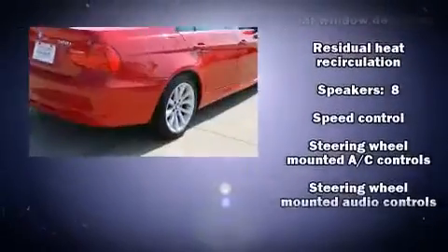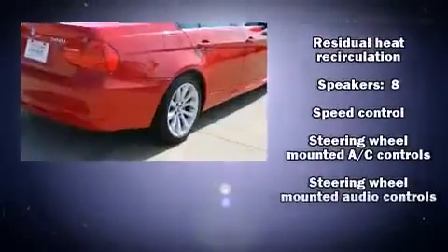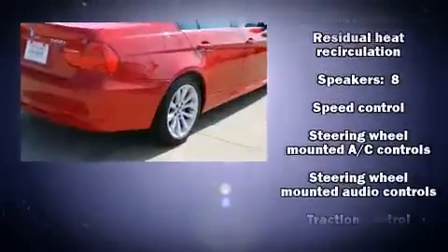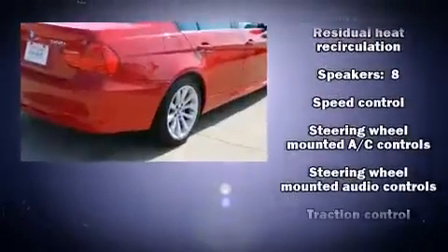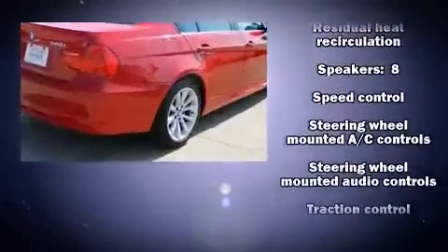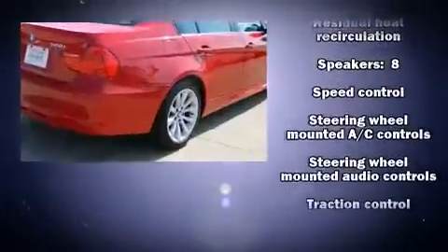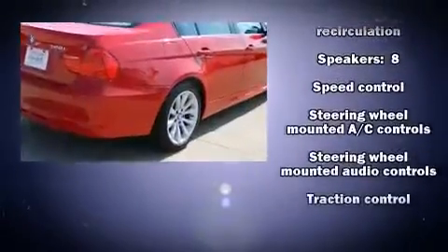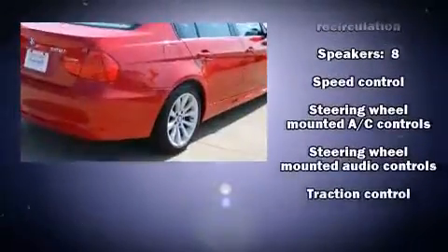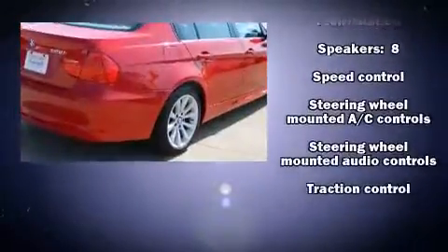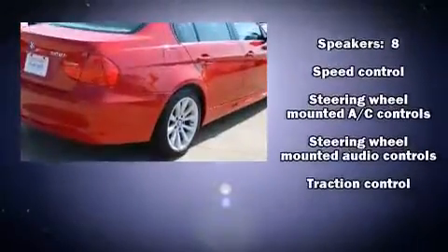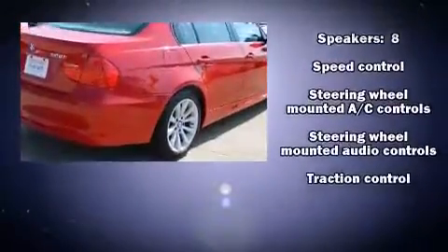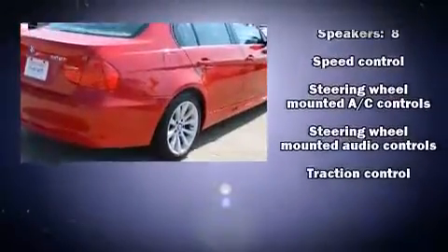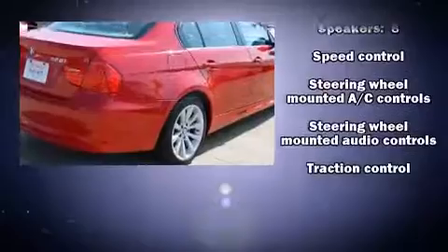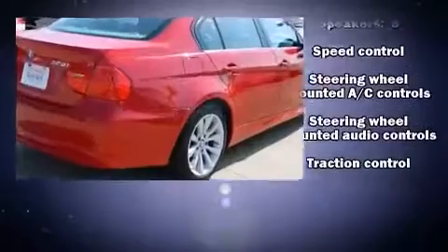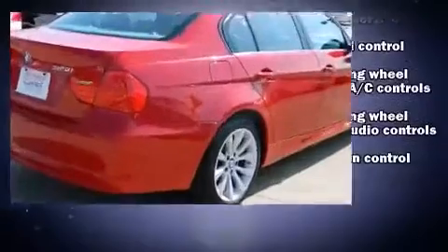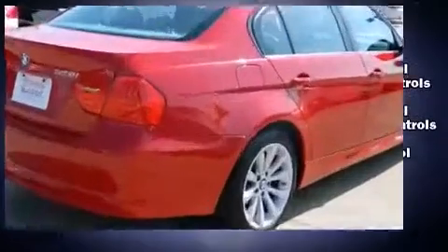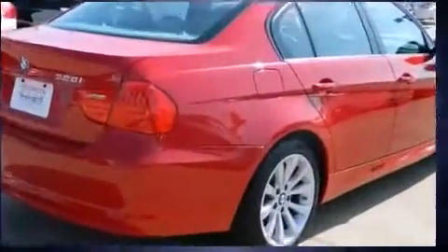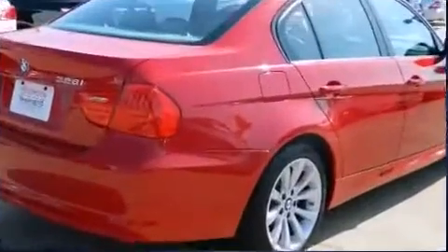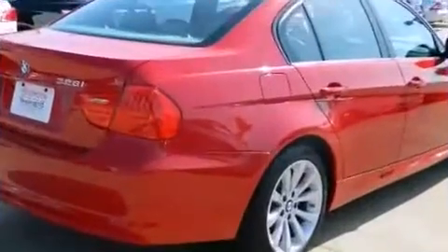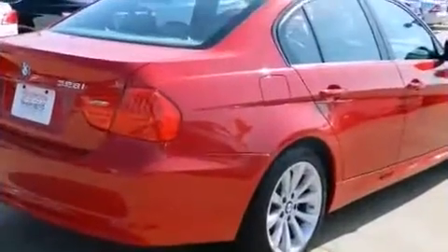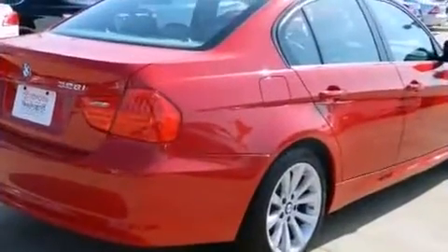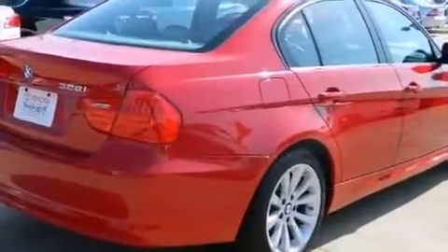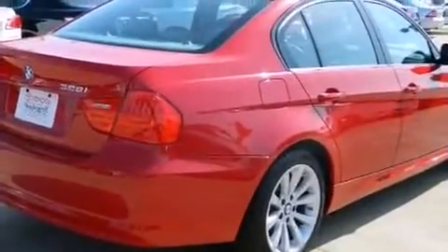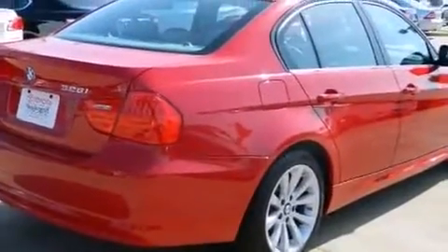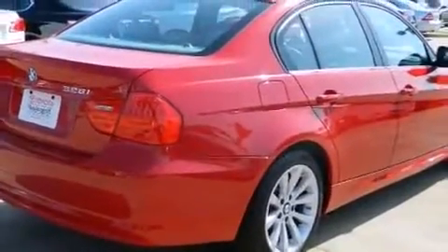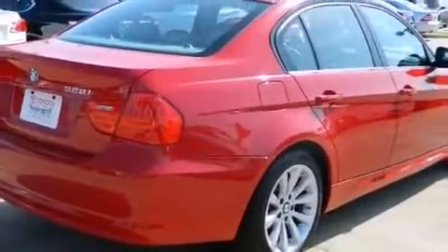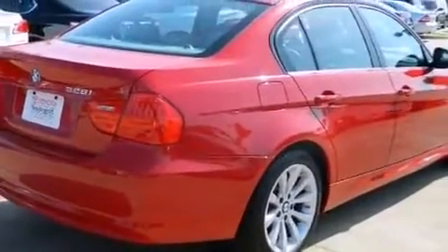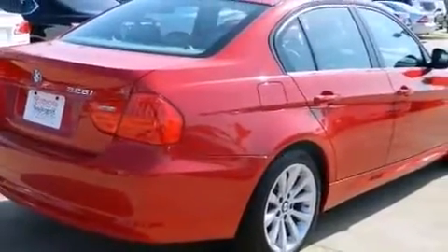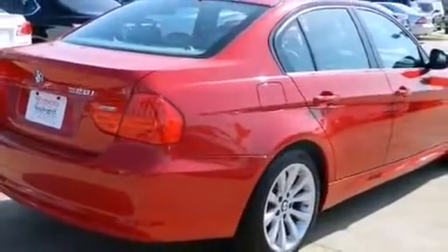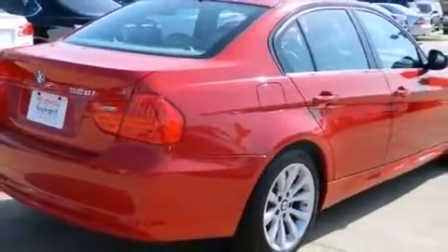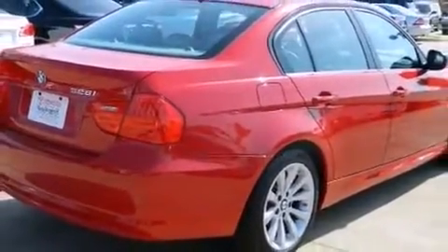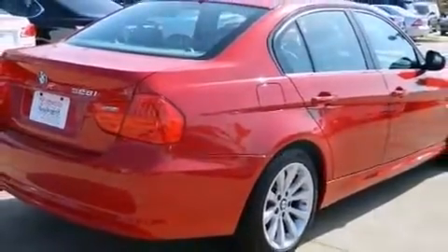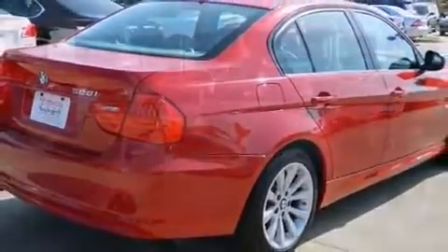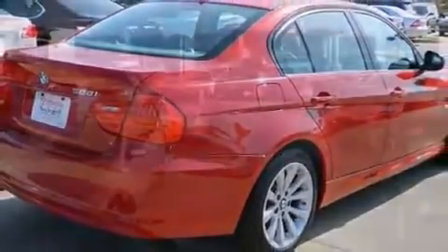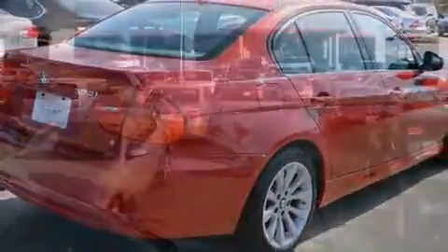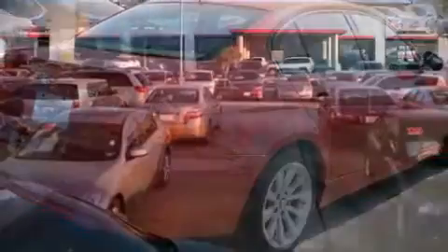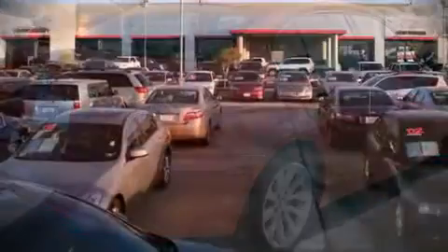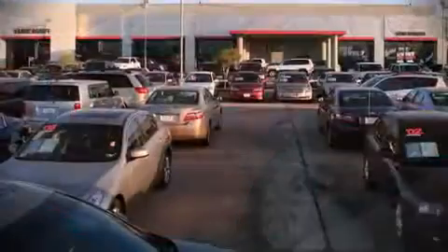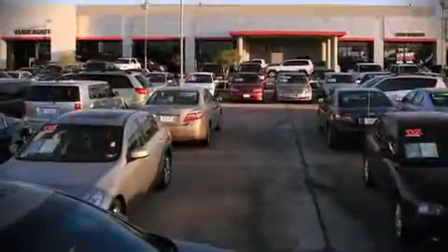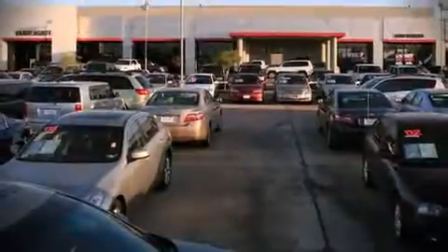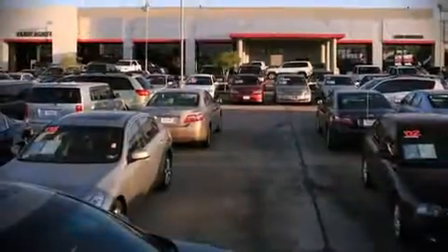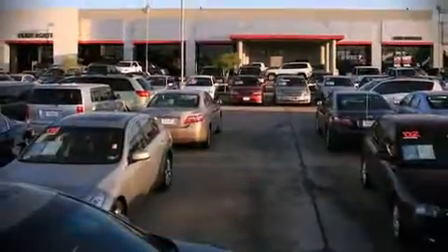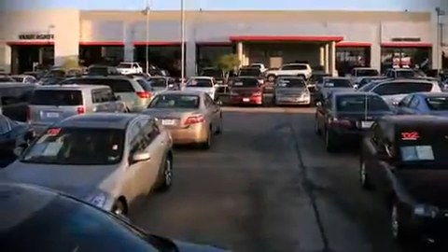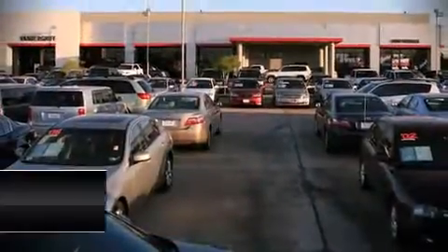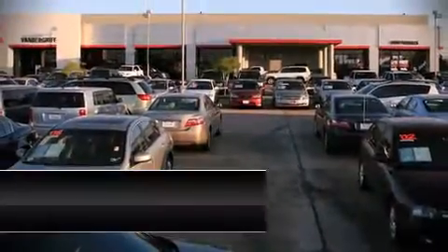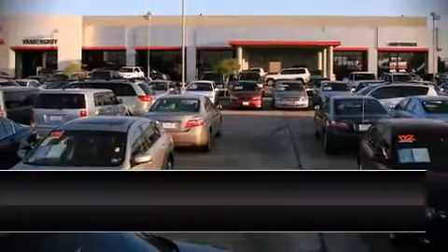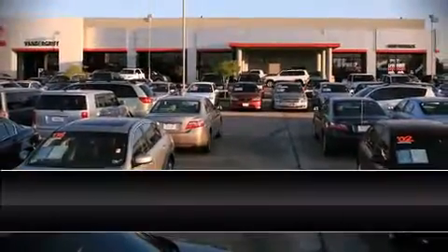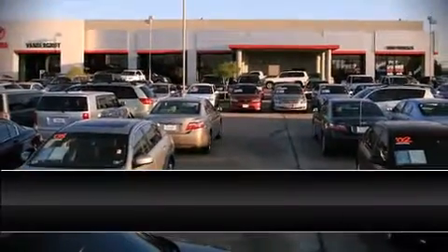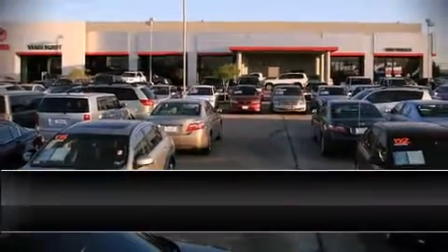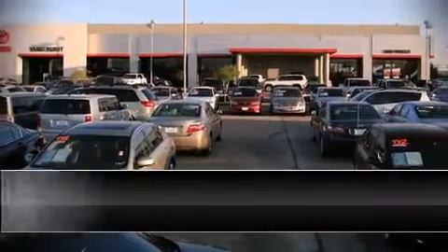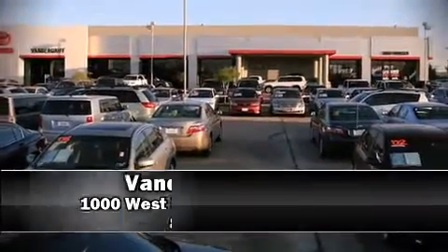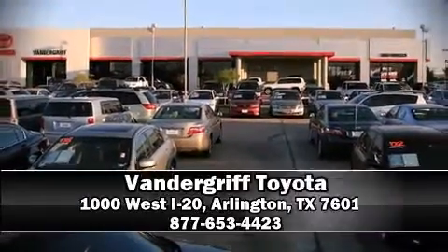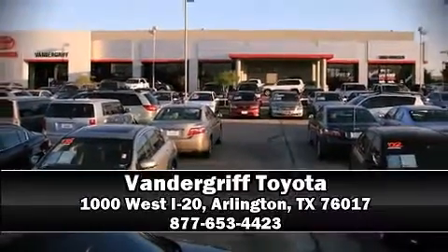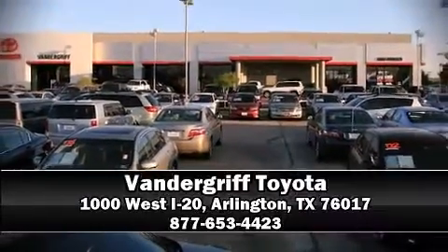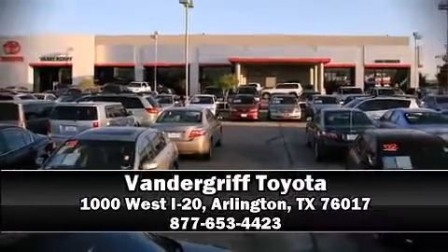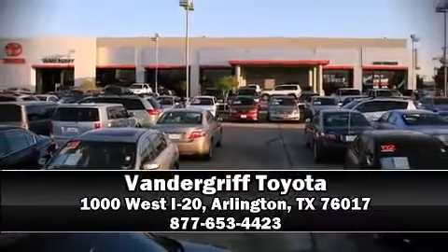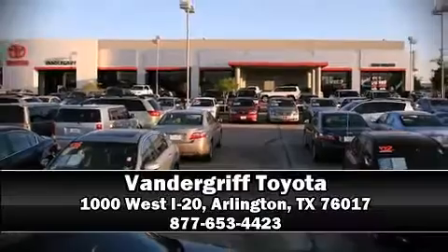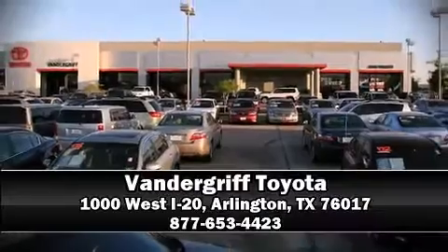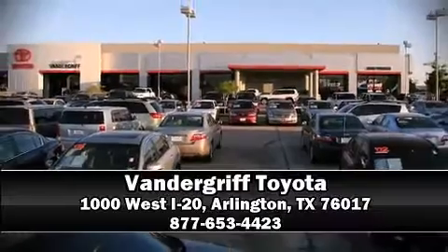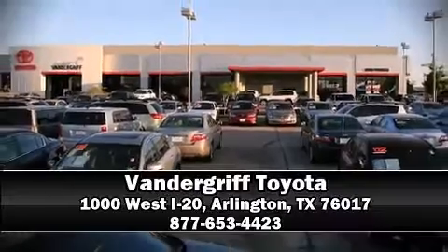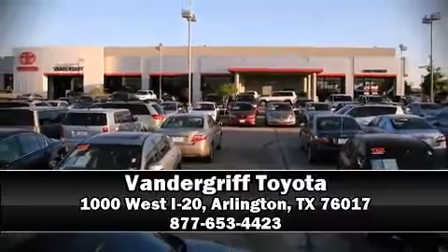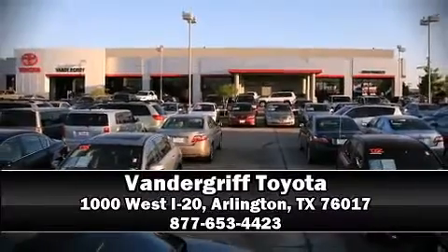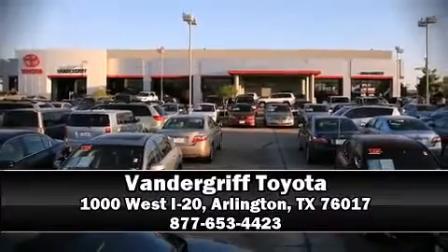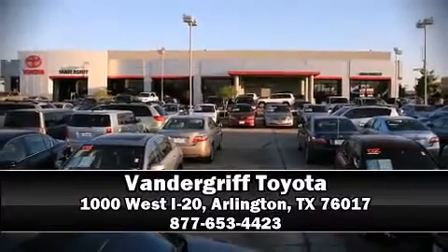a Carfax history report, providing you peace of mind with detailed information. Please don't hesitate to give us a call.